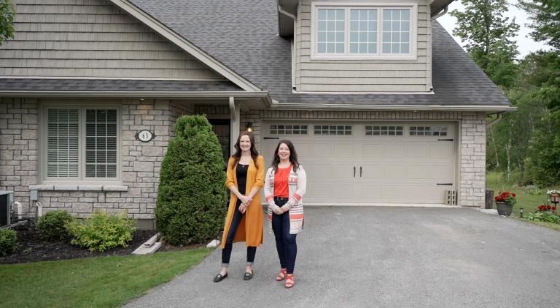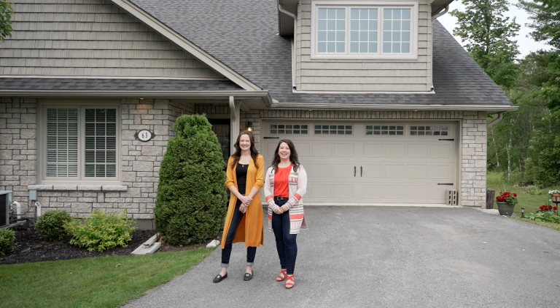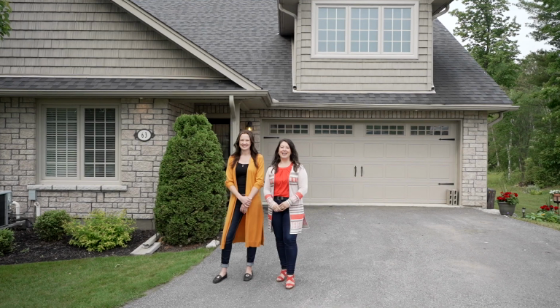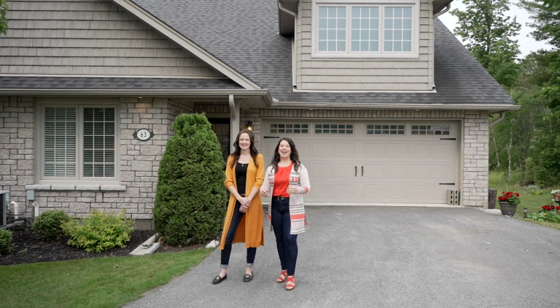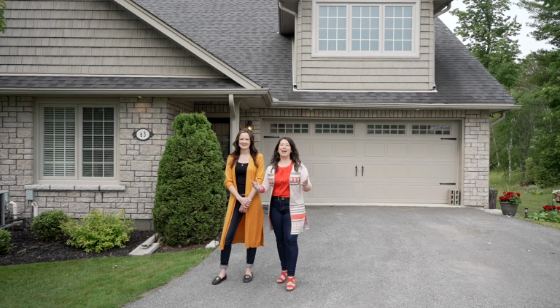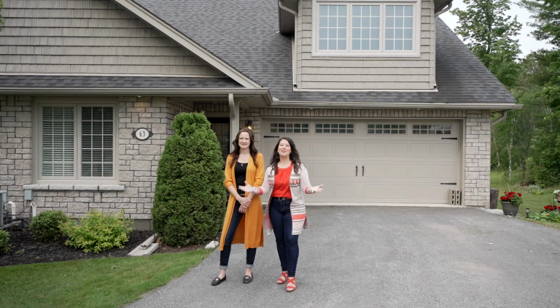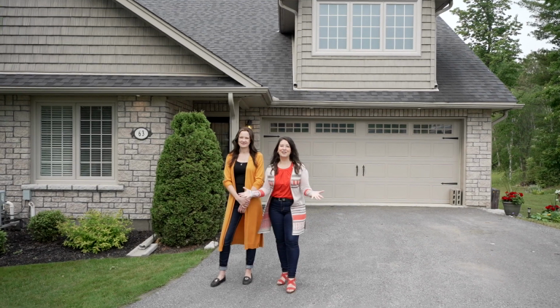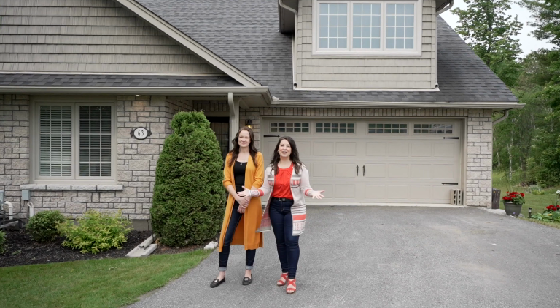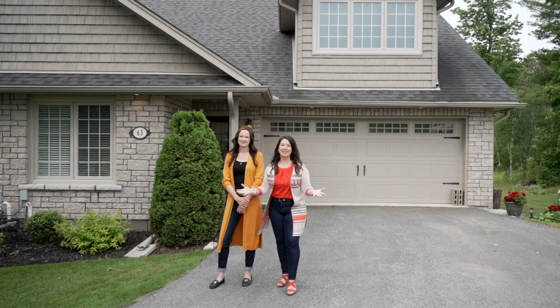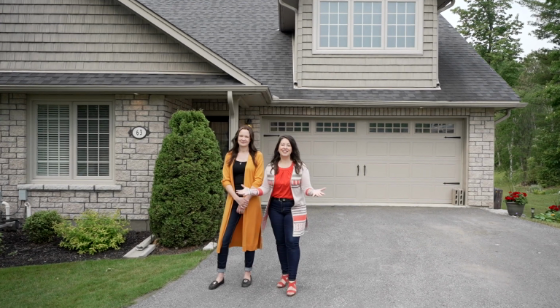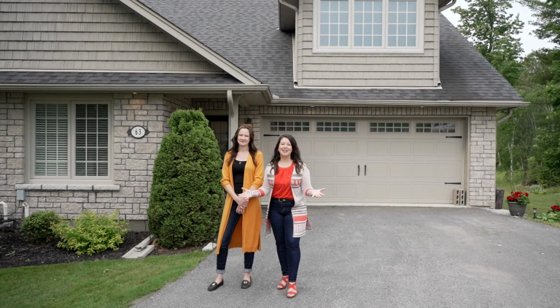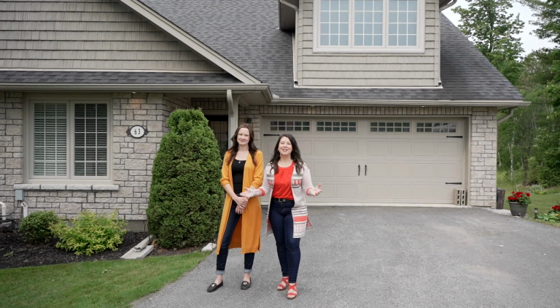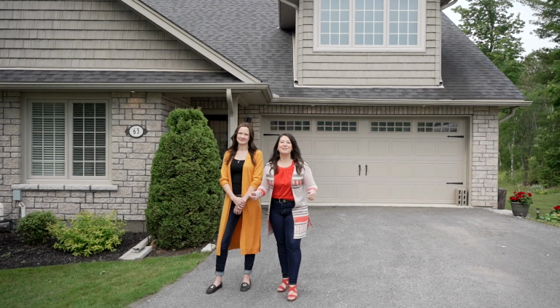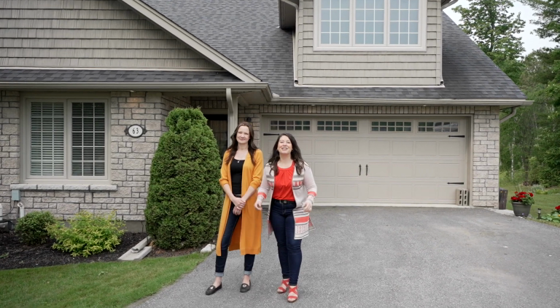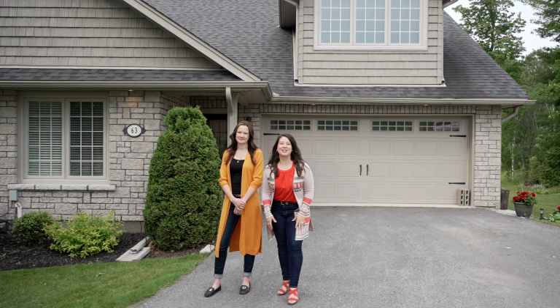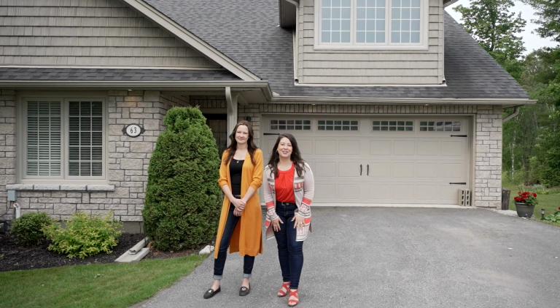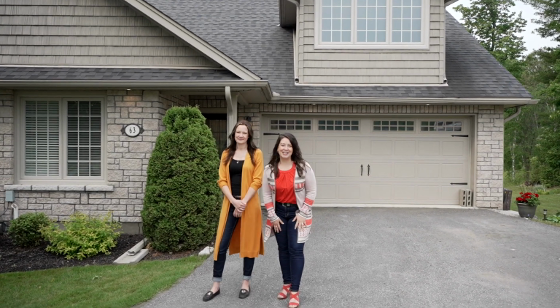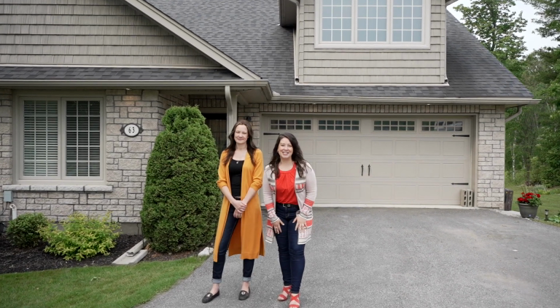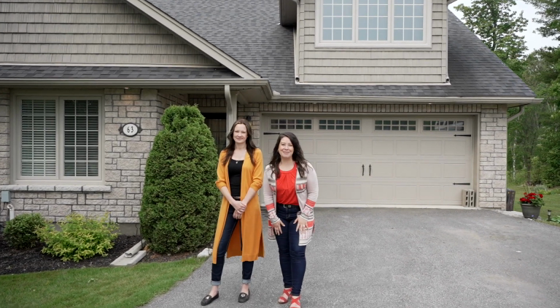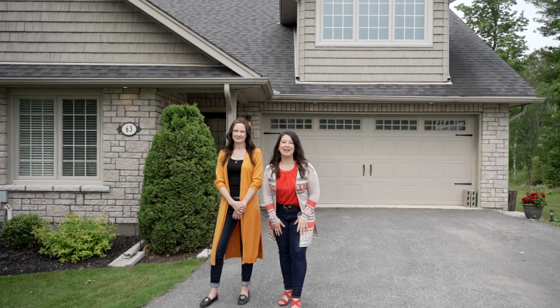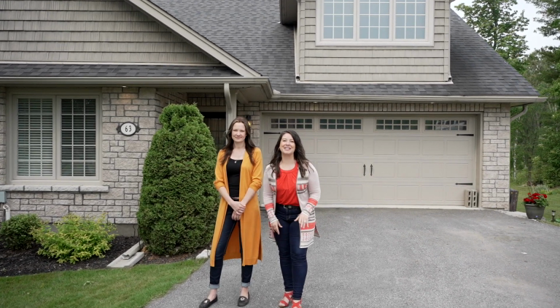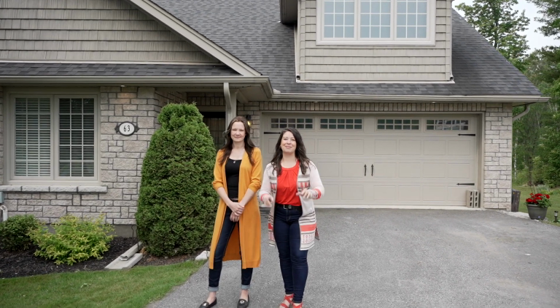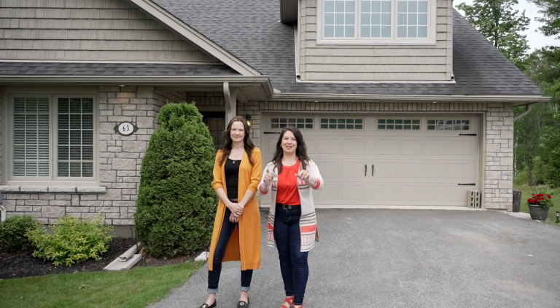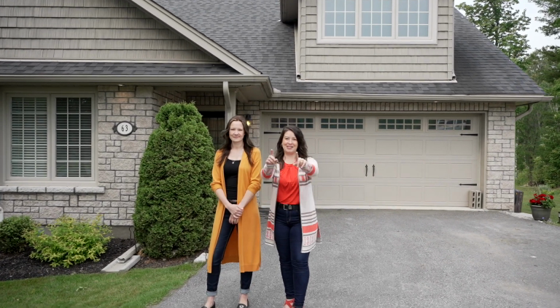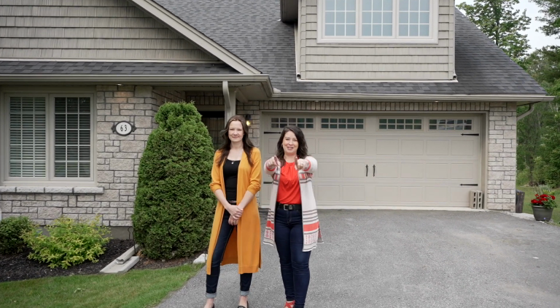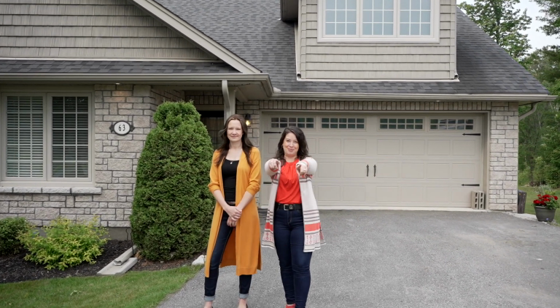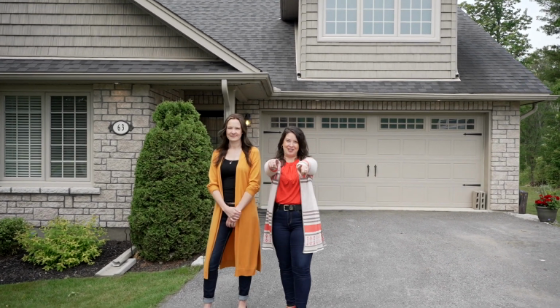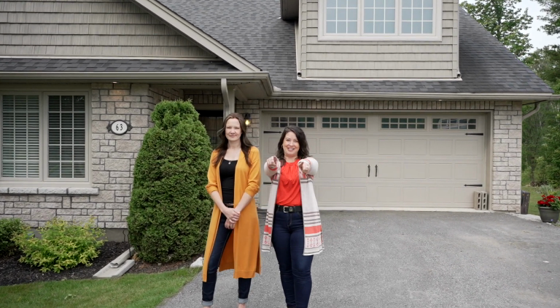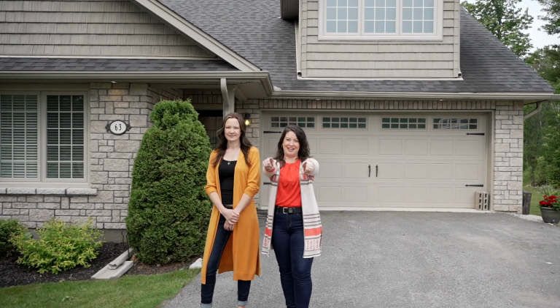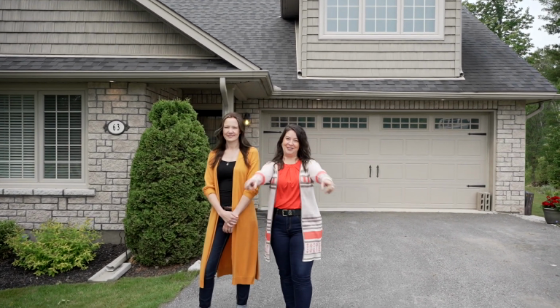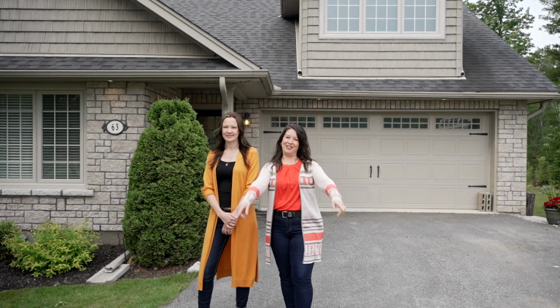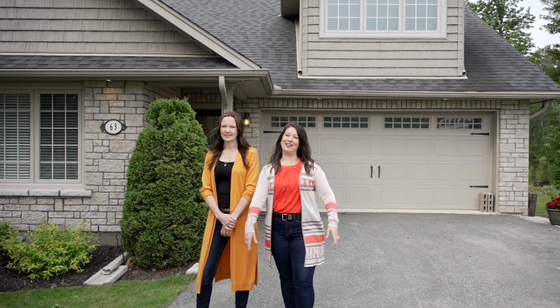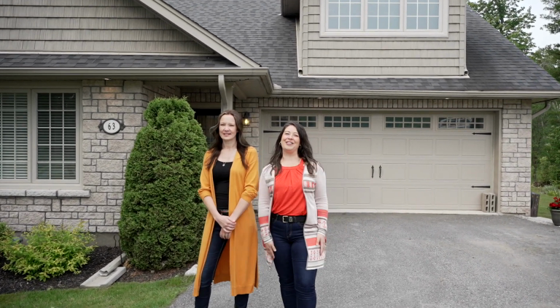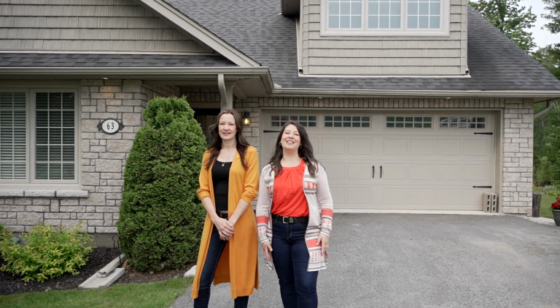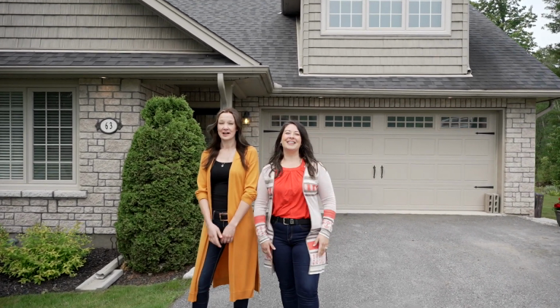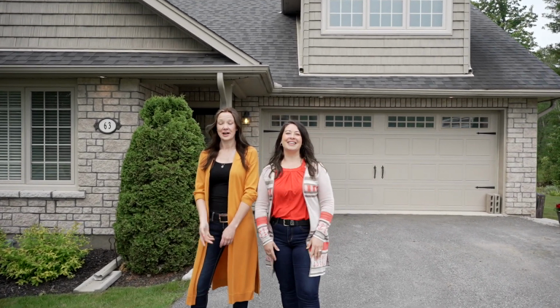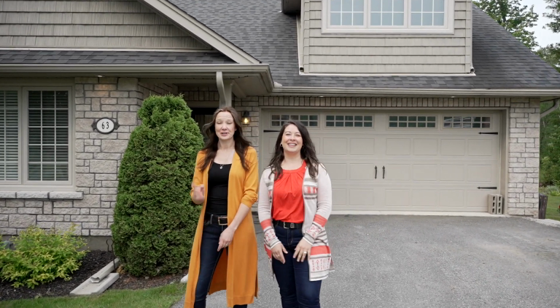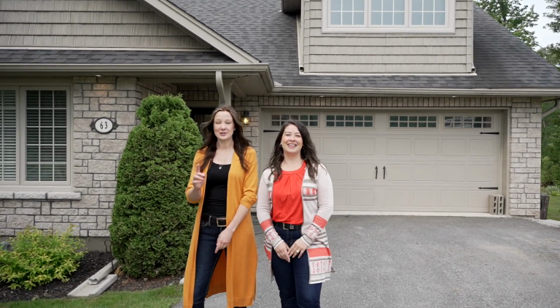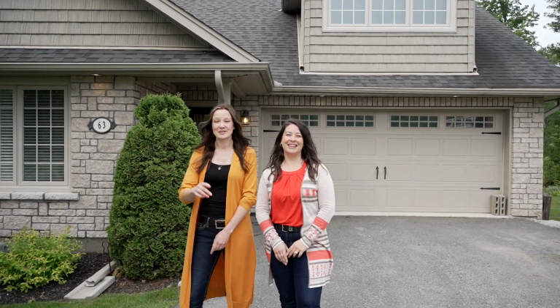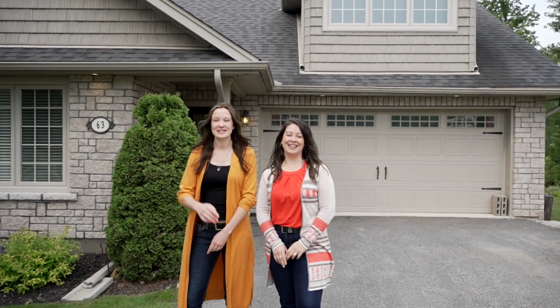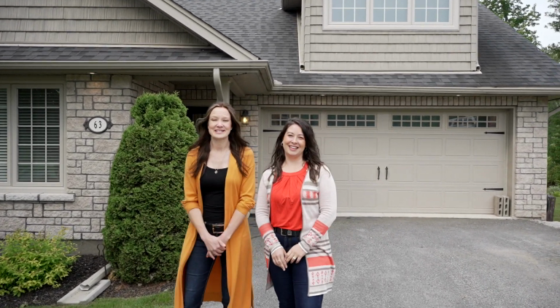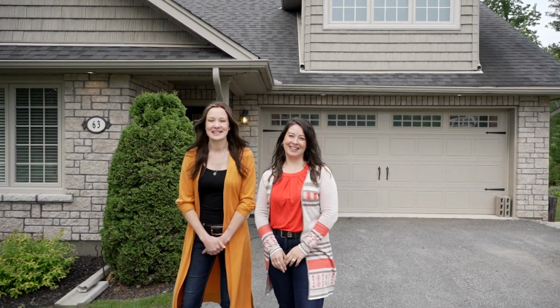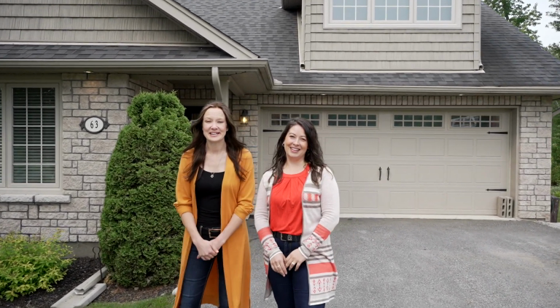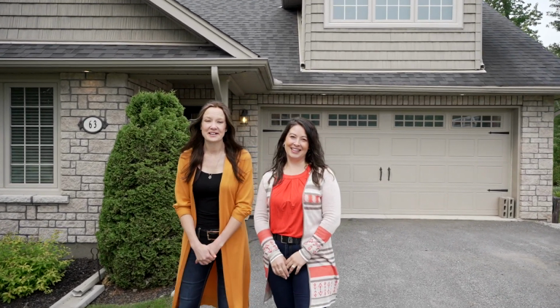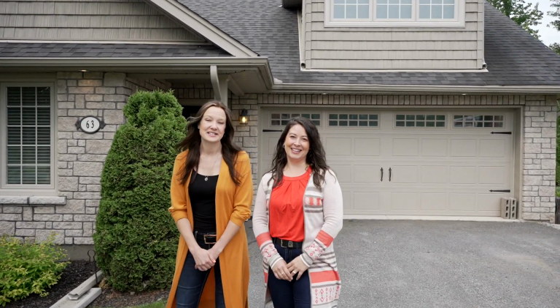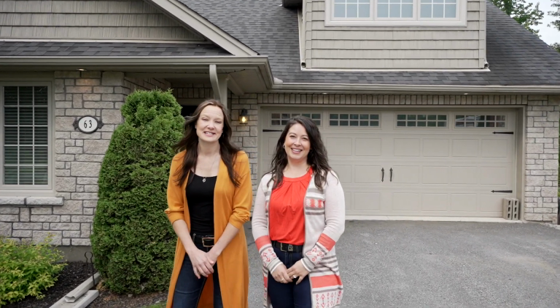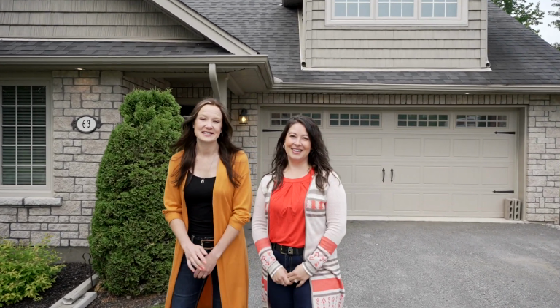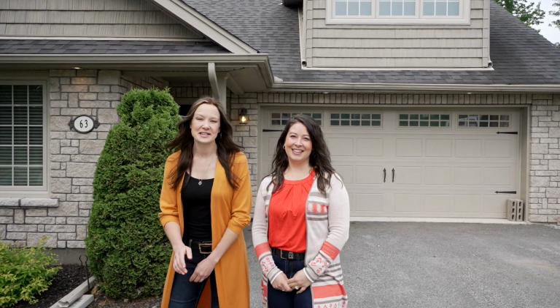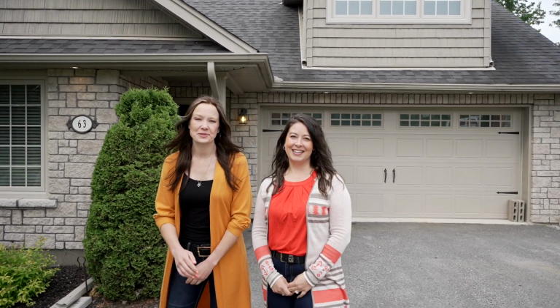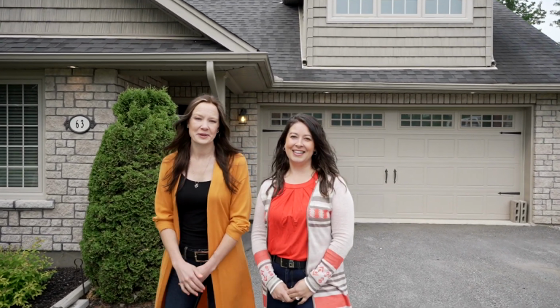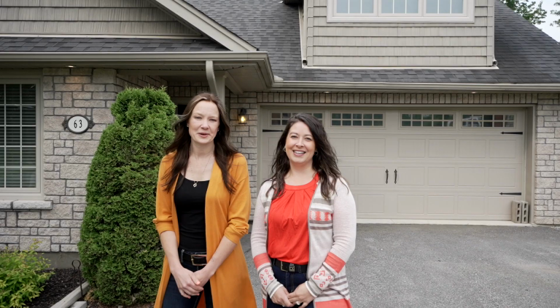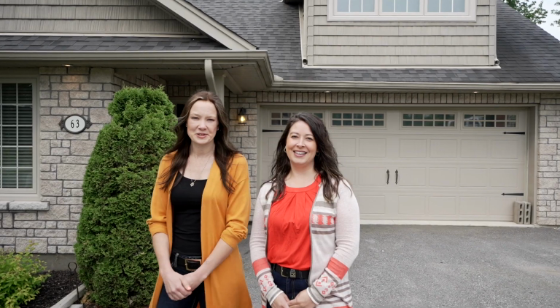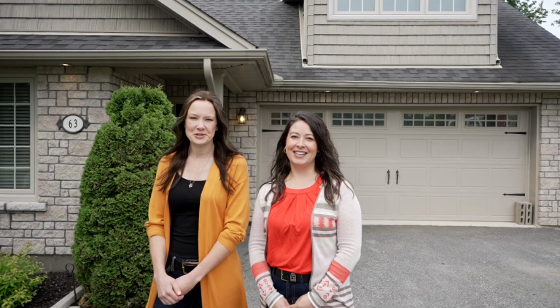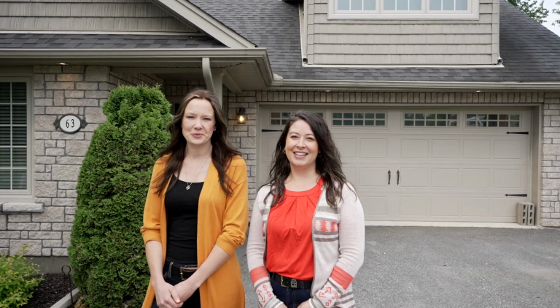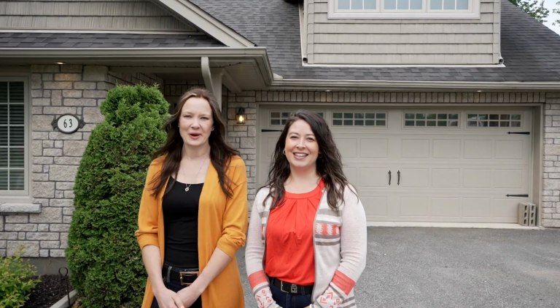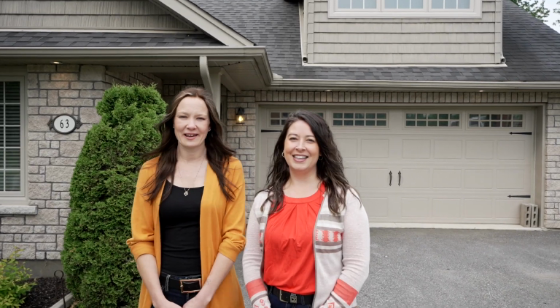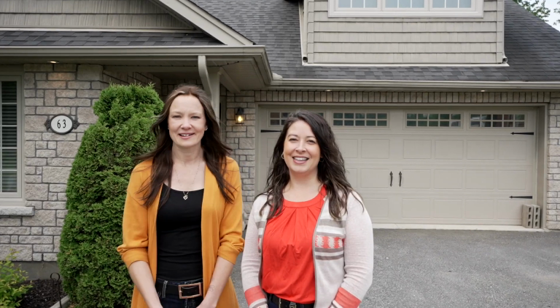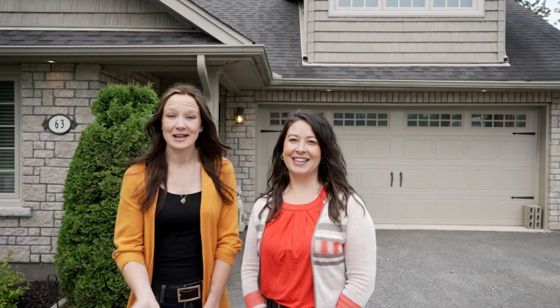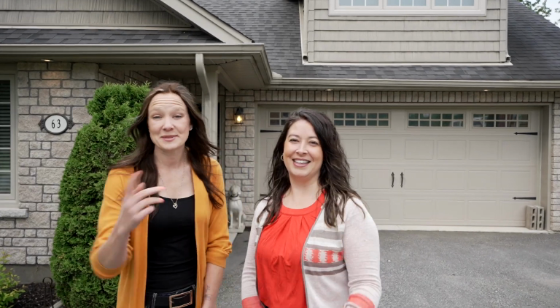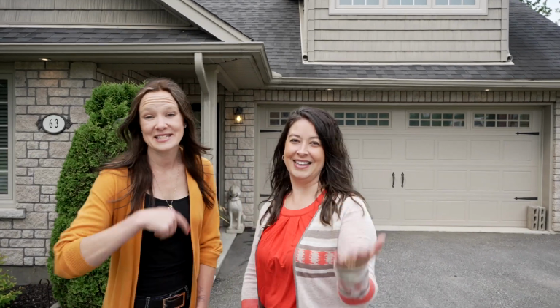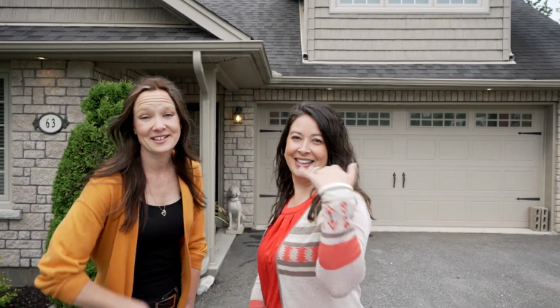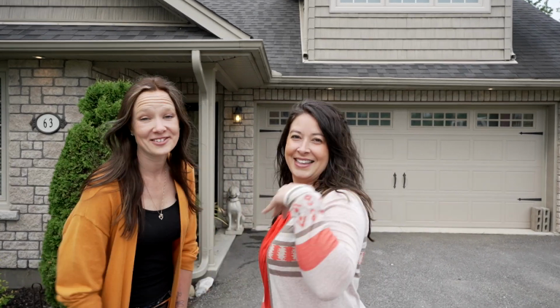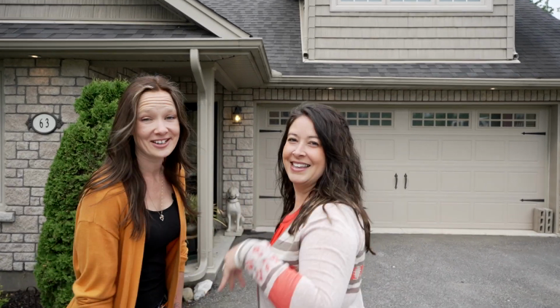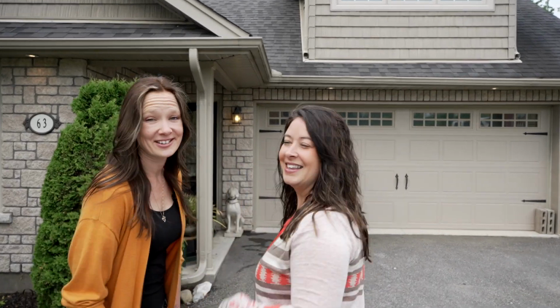Hey Woodworth! The Melissa Flynn team has something super exciting for you — our new listing here at 63 Orchard Way. Come and take a look.